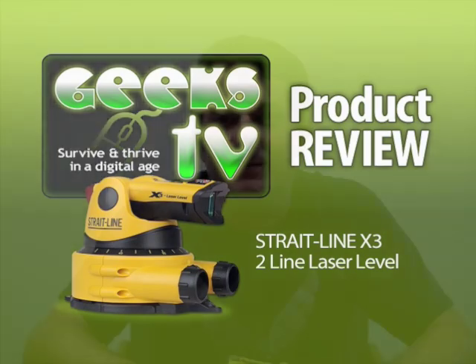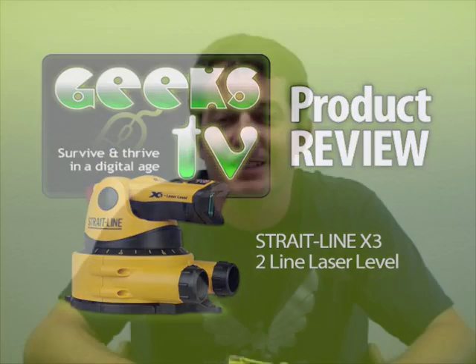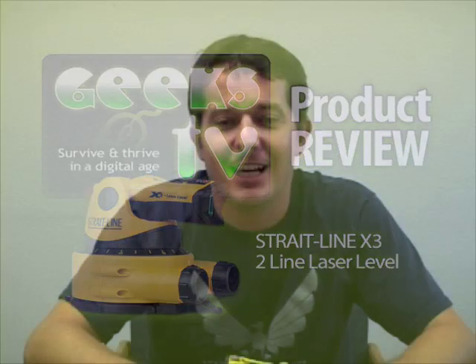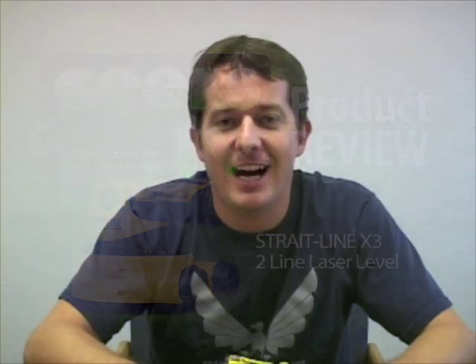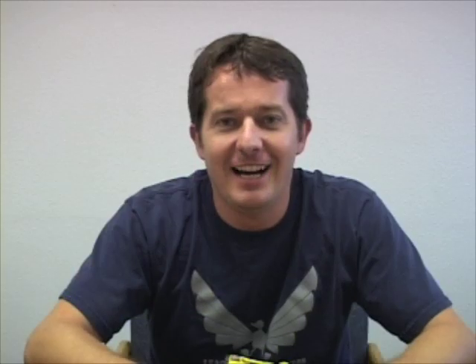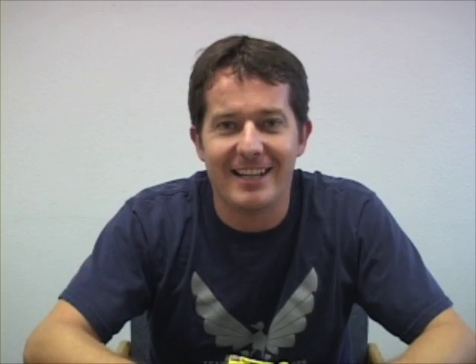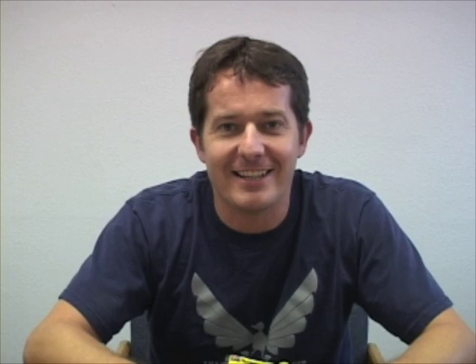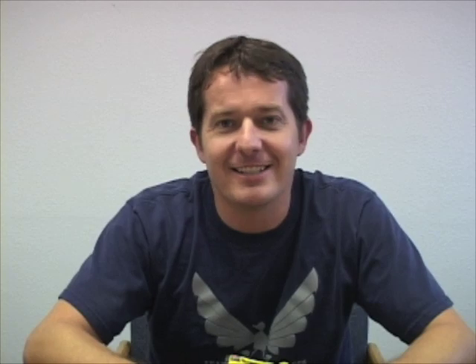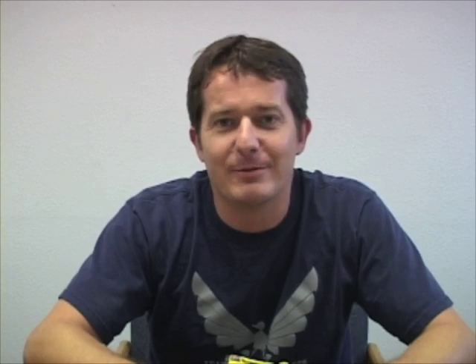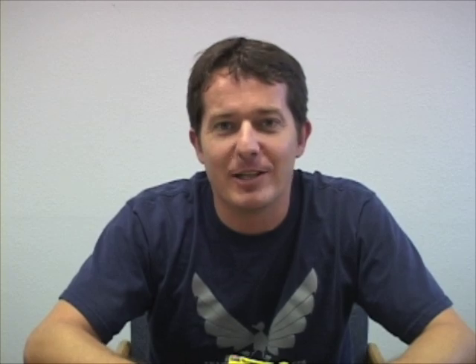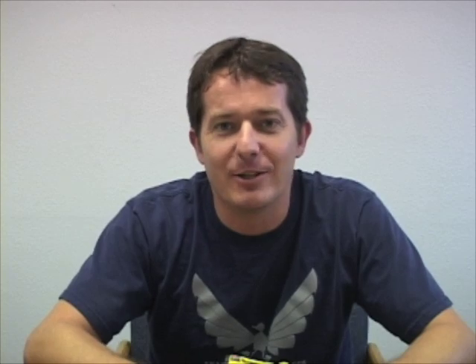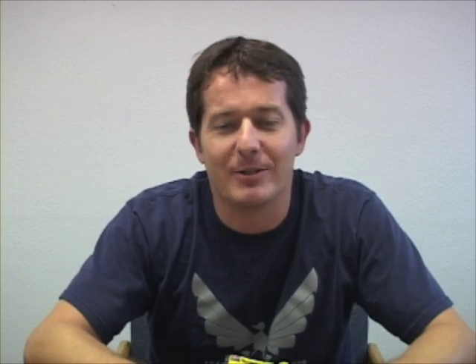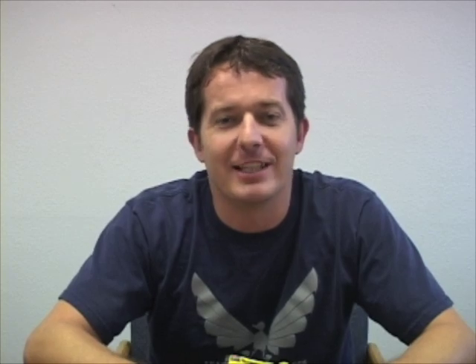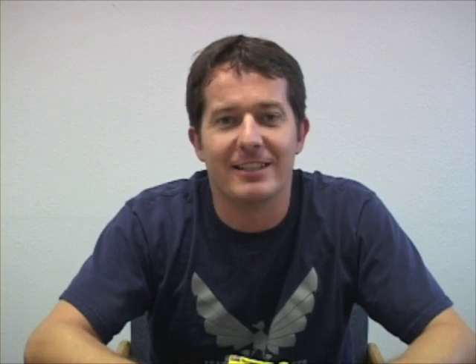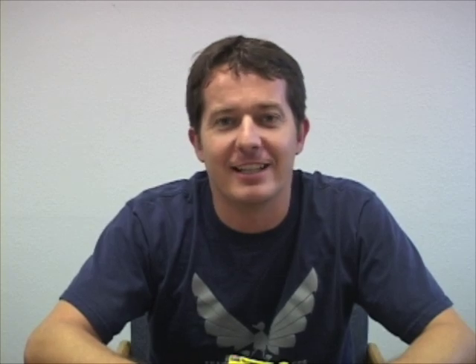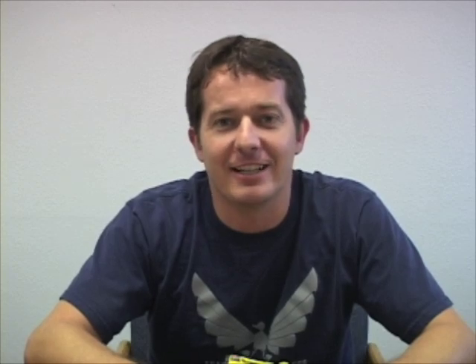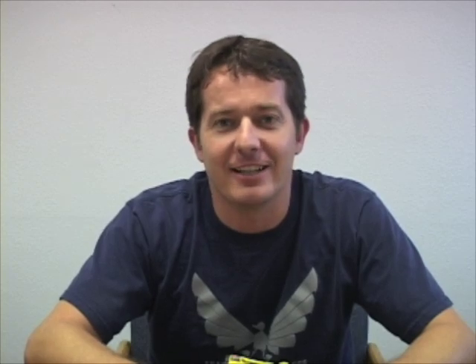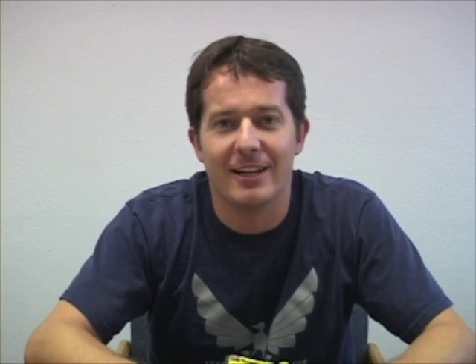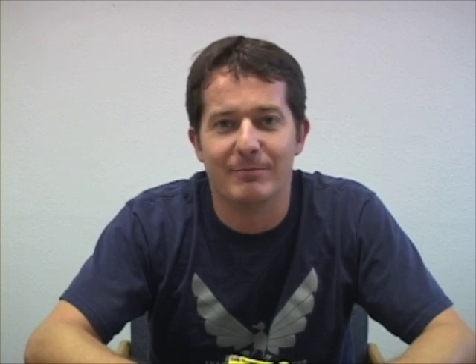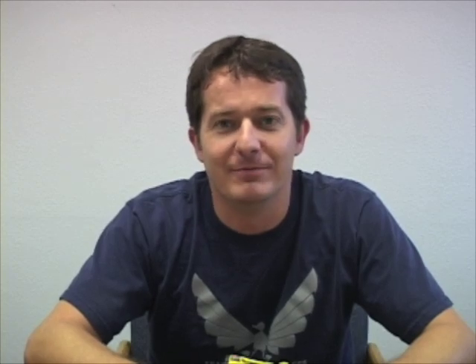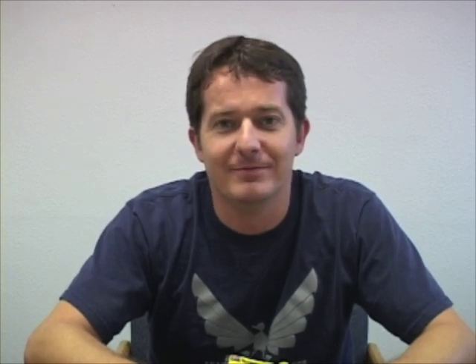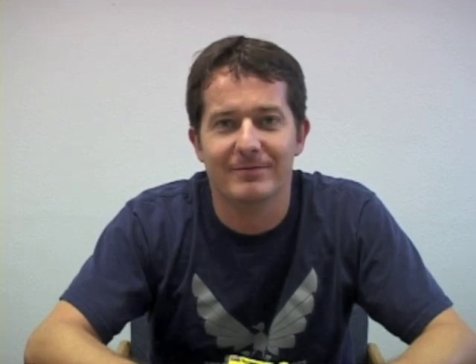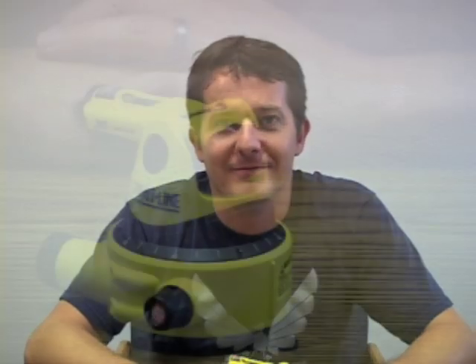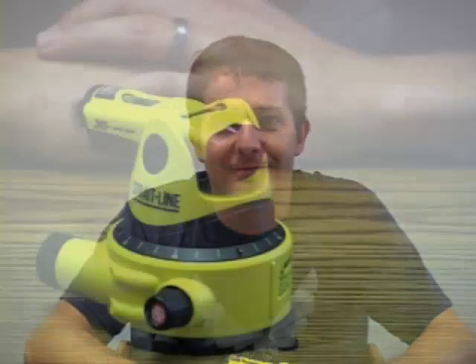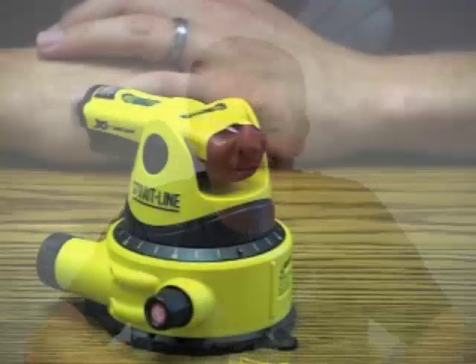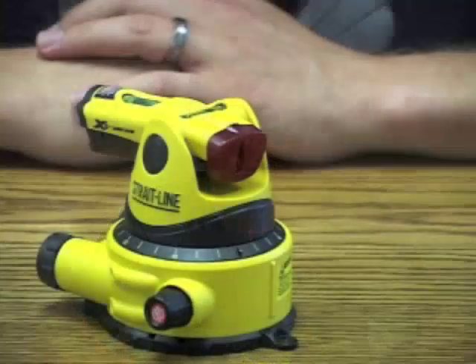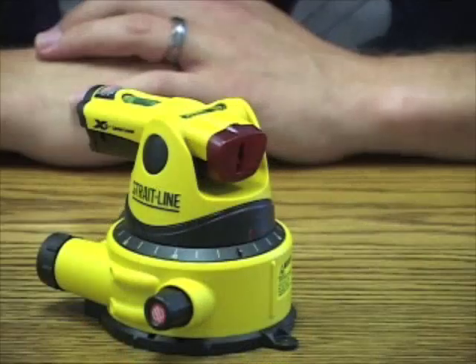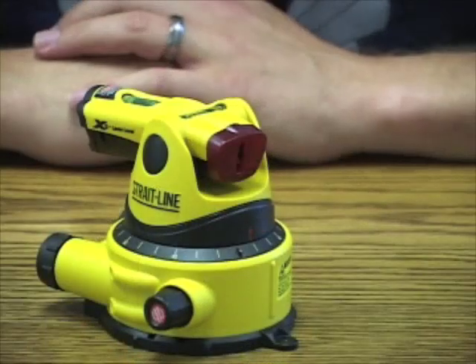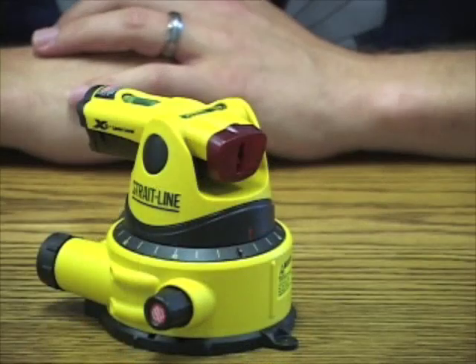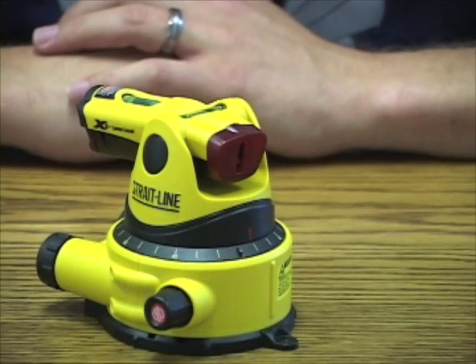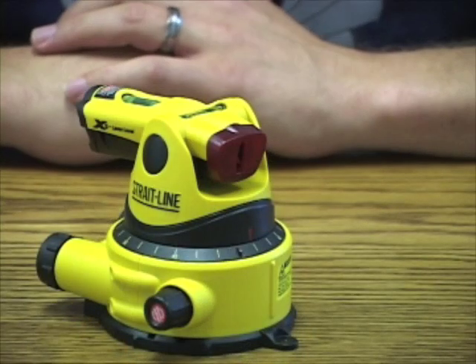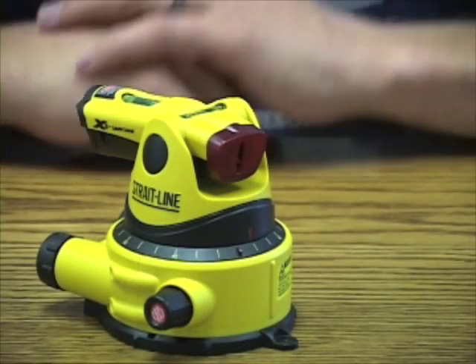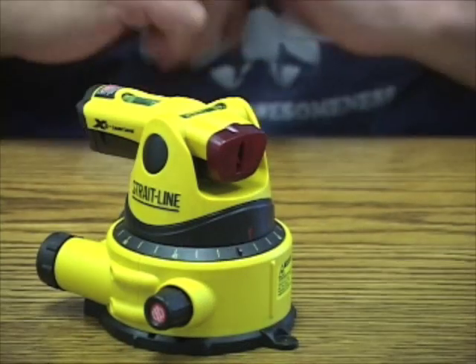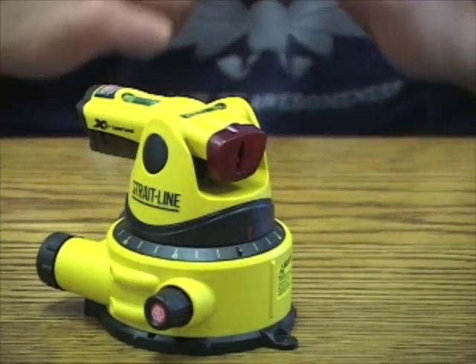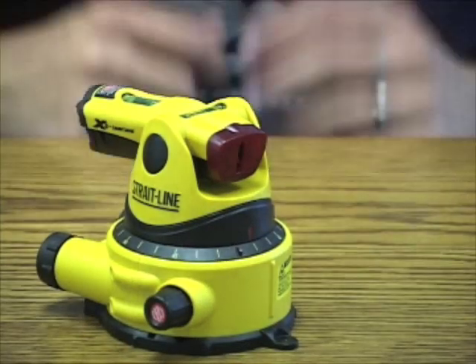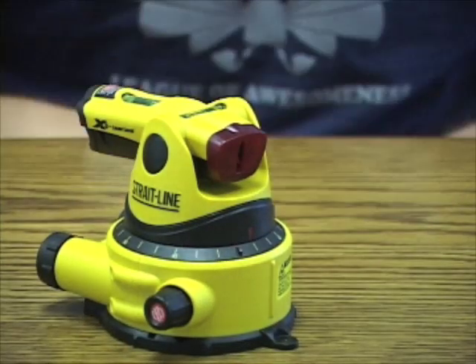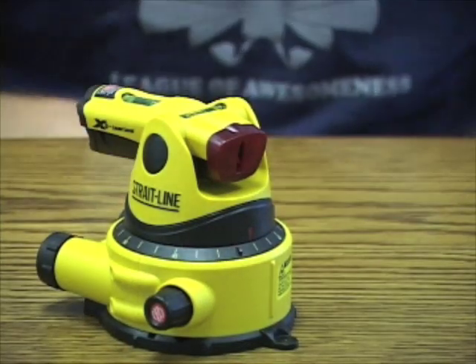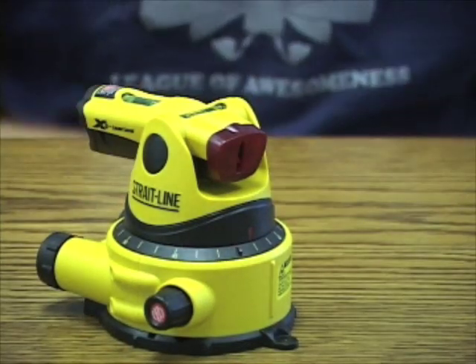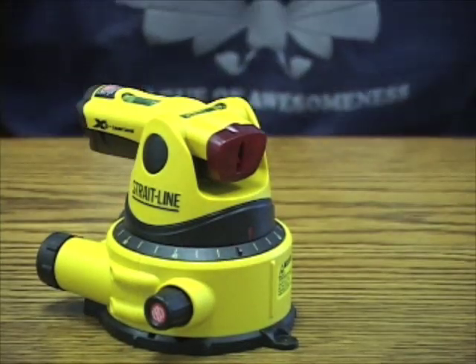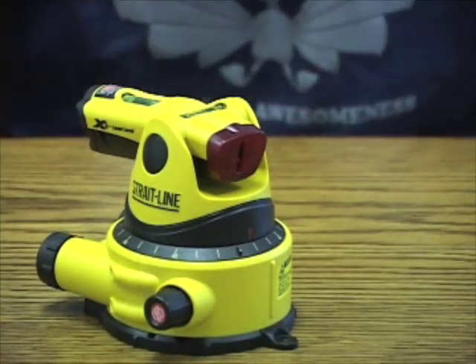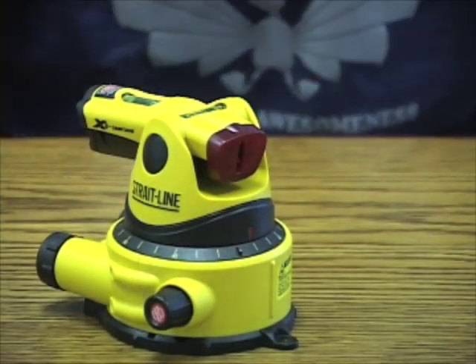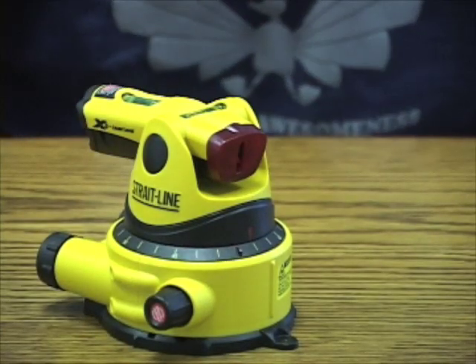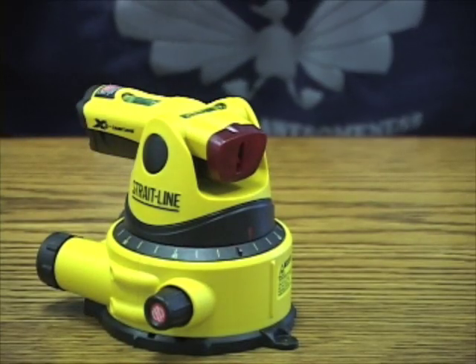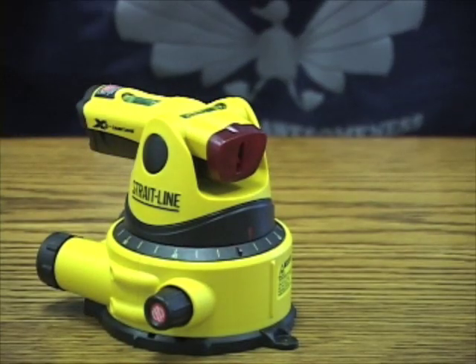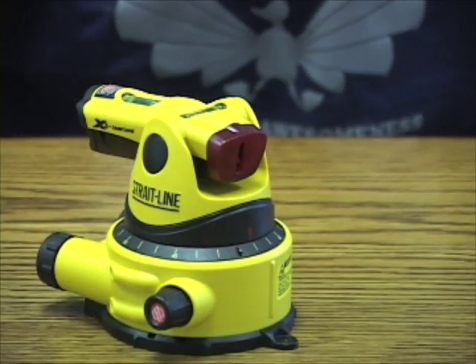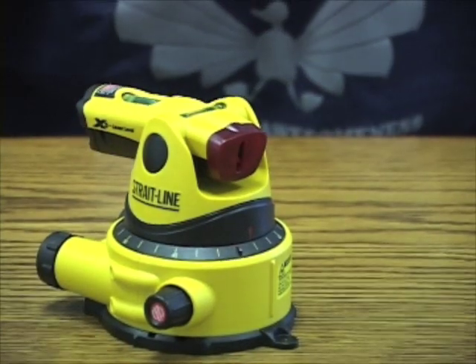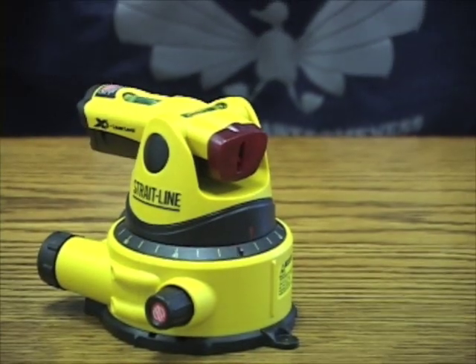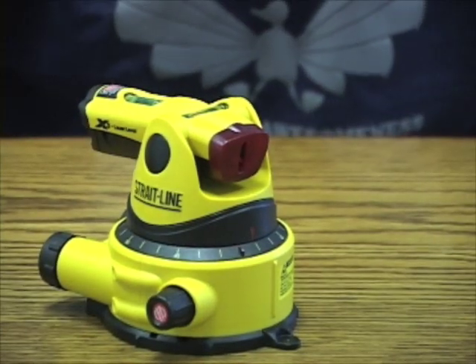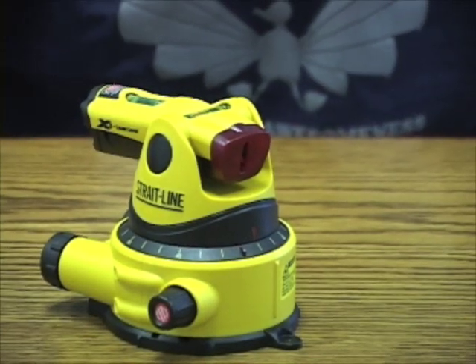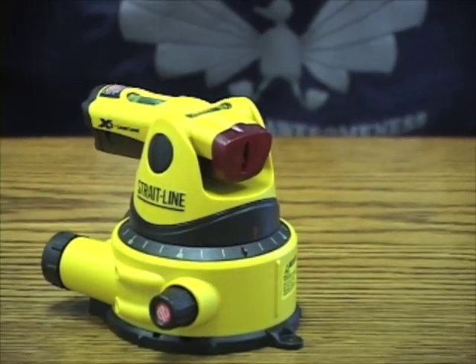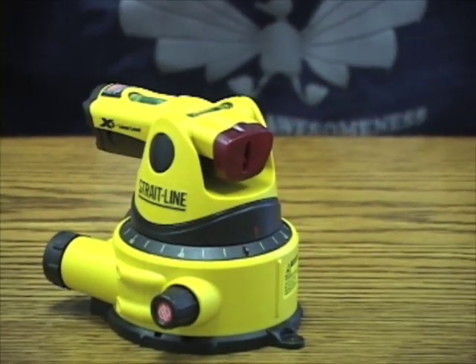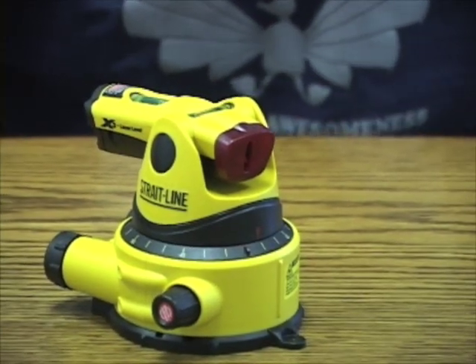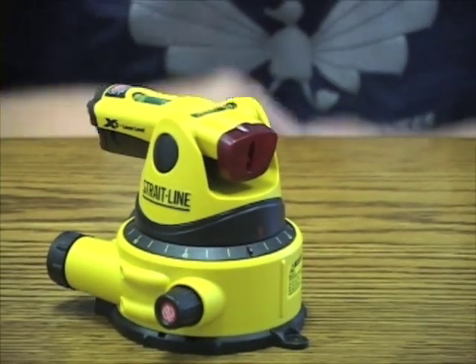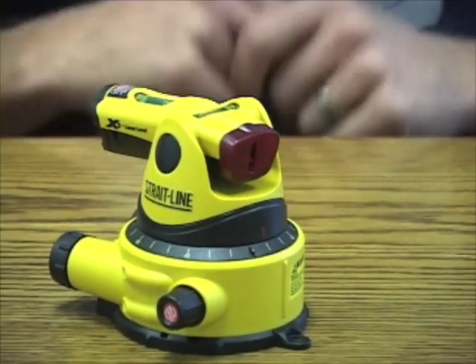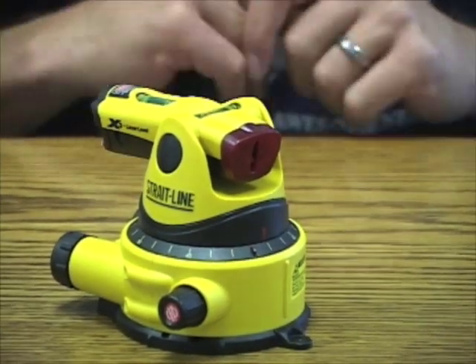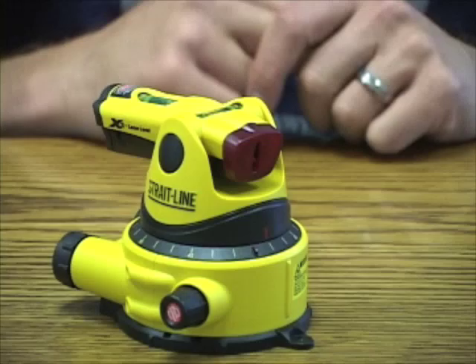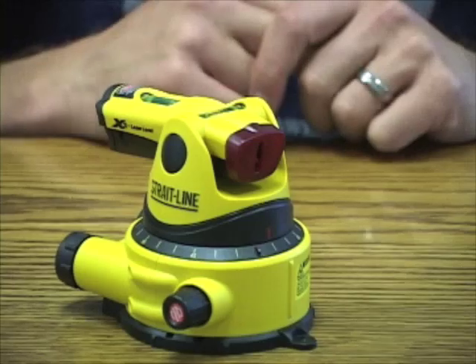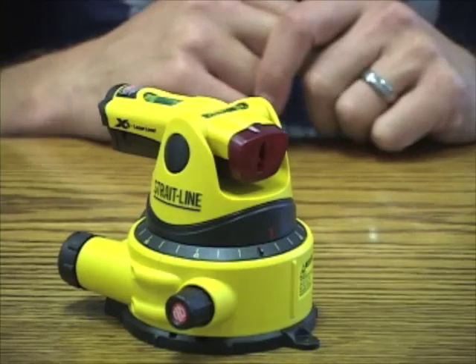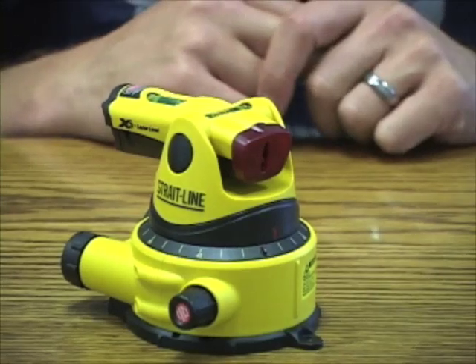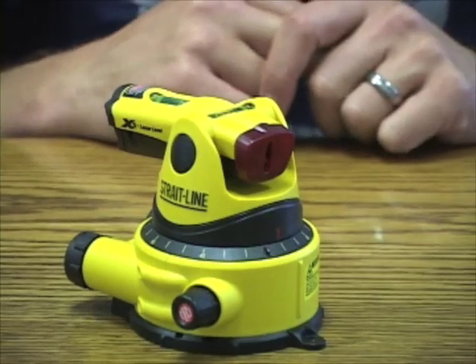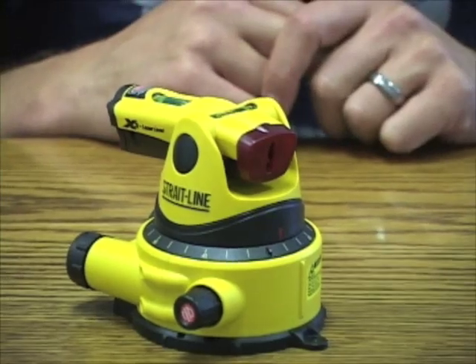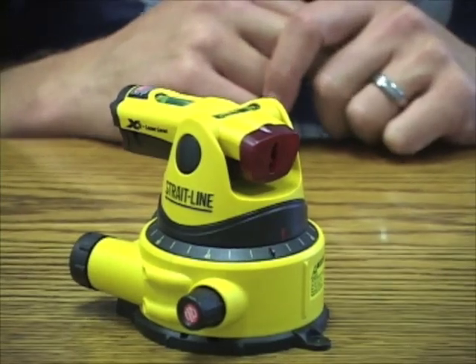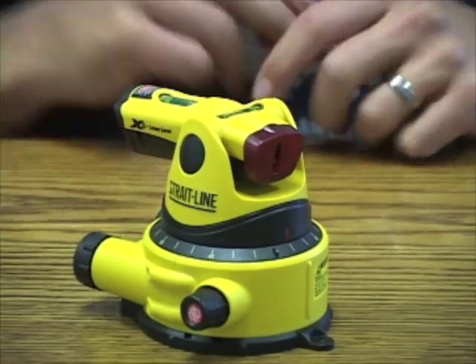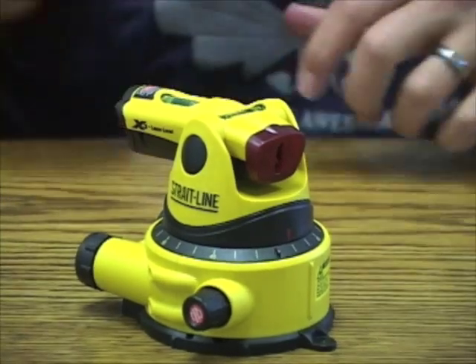Hi, this is Peter with Geeks.com. Today we have the Straight Line 3 Bubble Laser Level from Geeks.com.